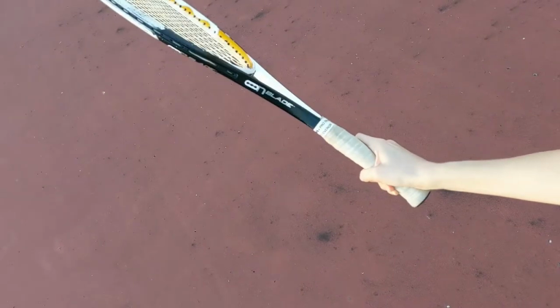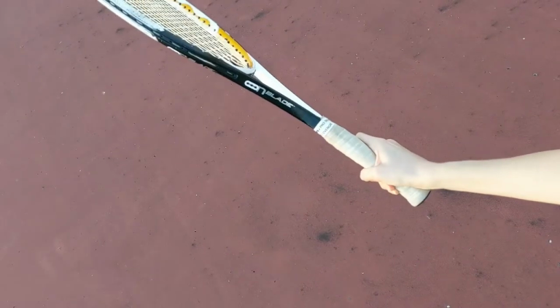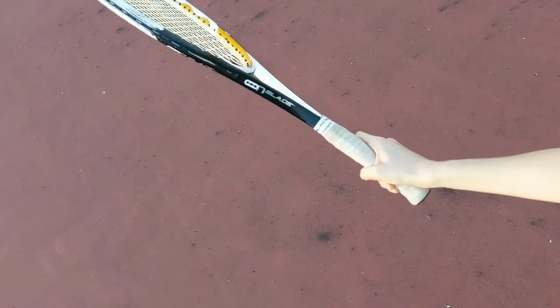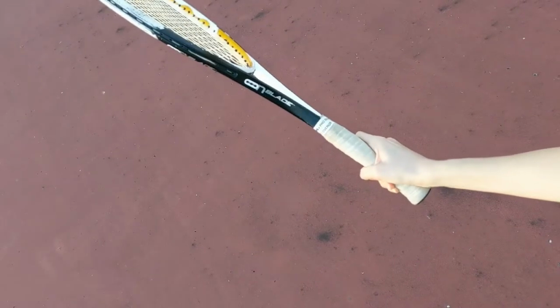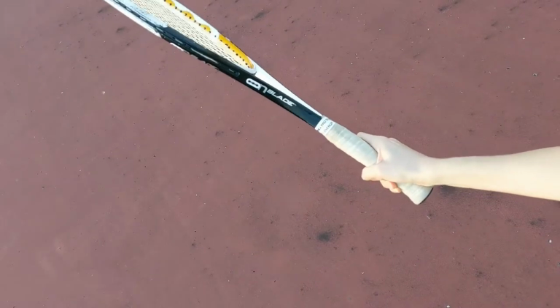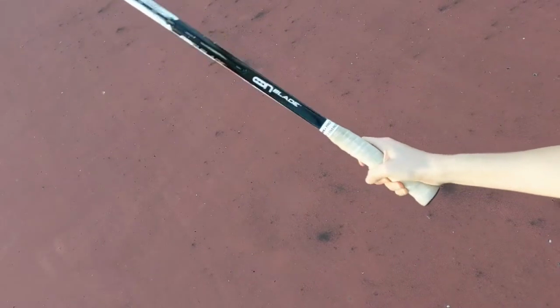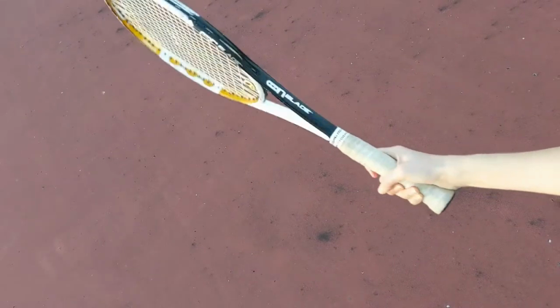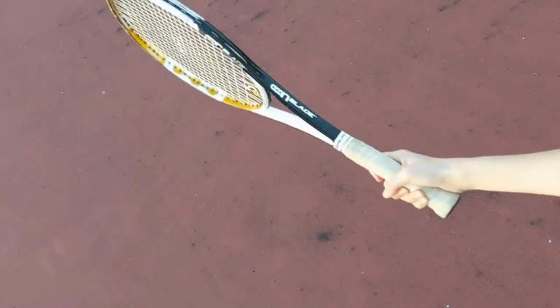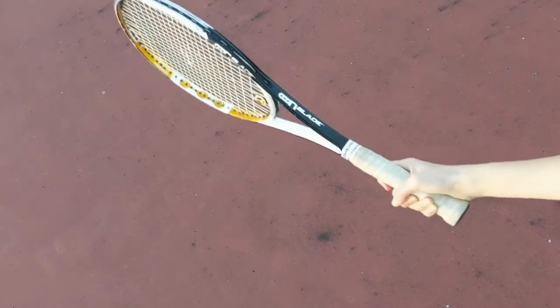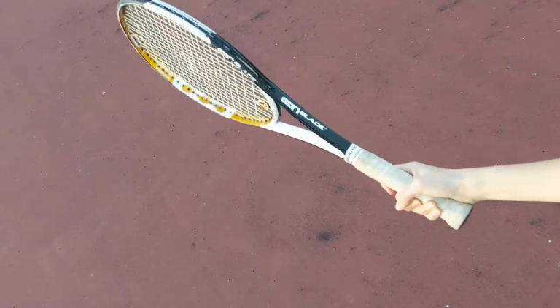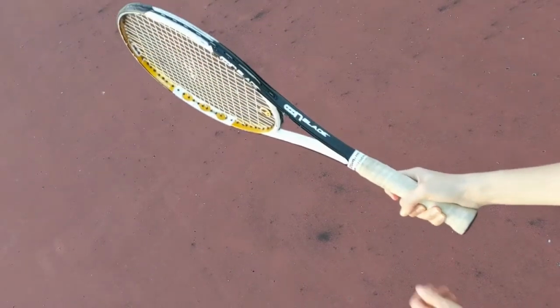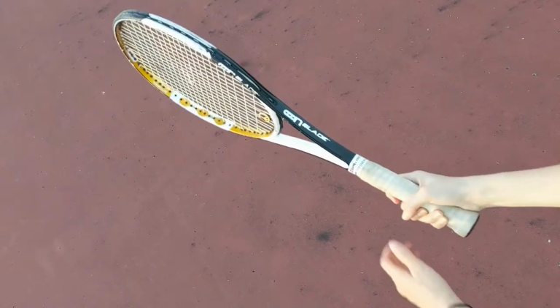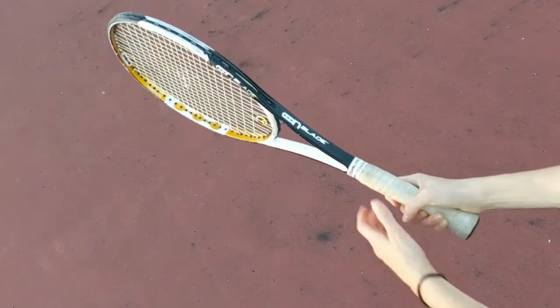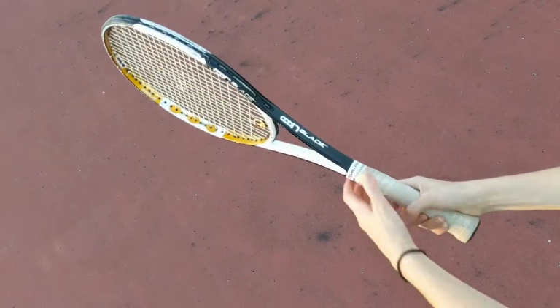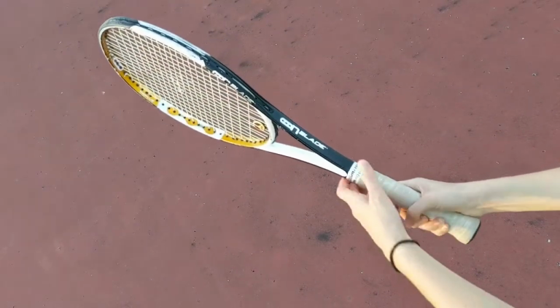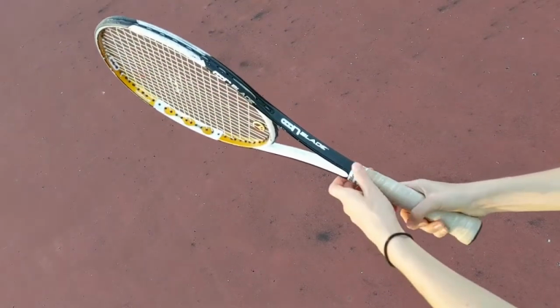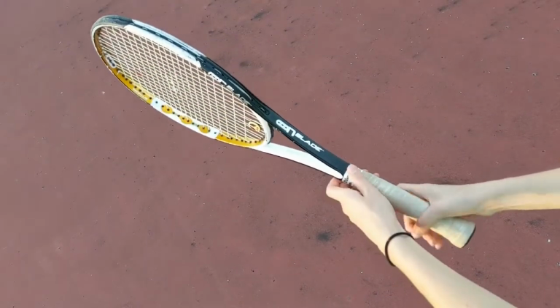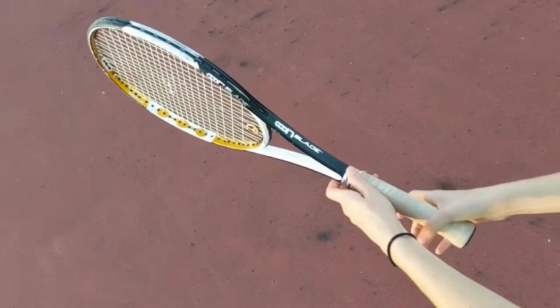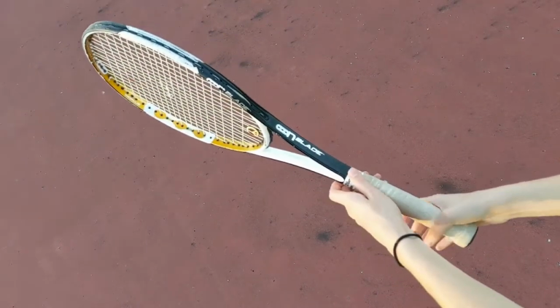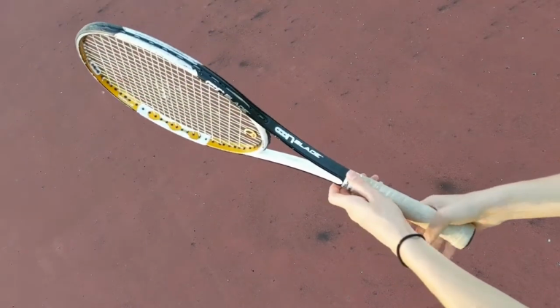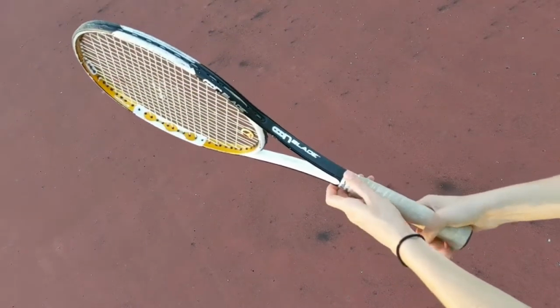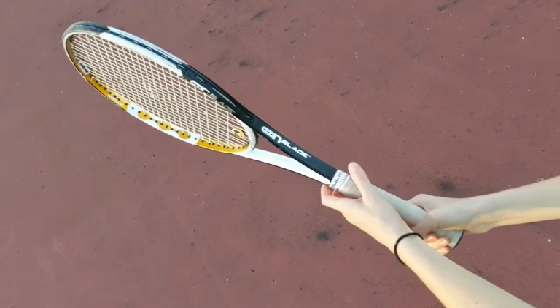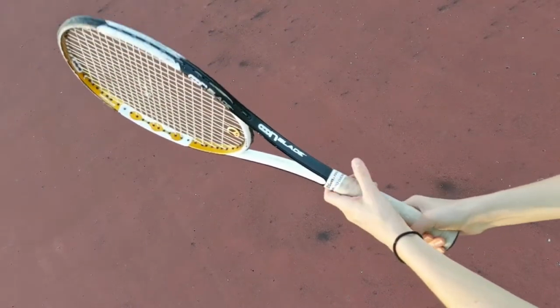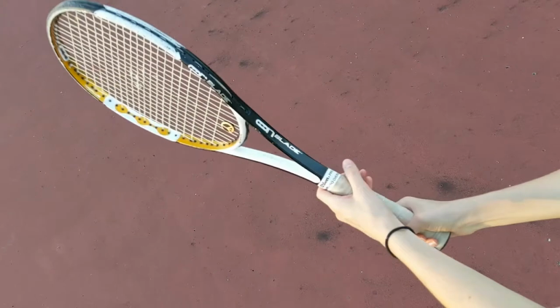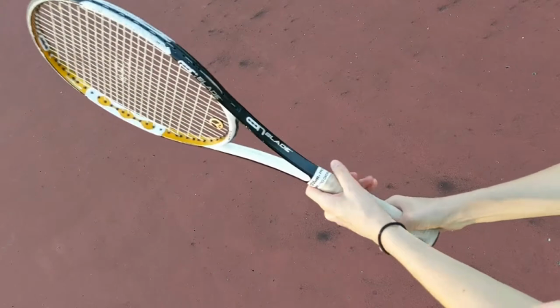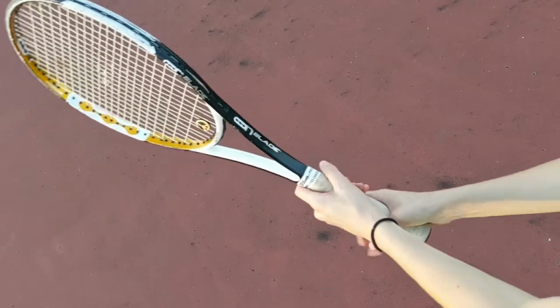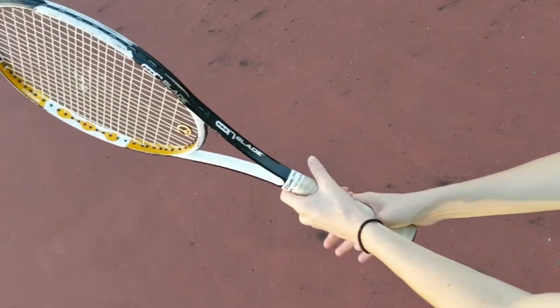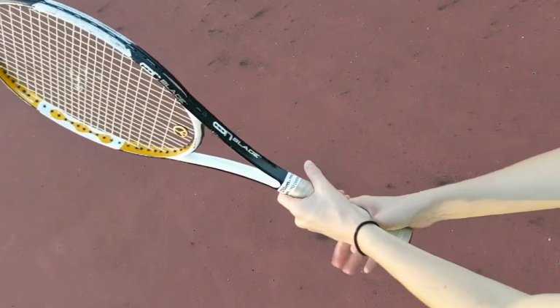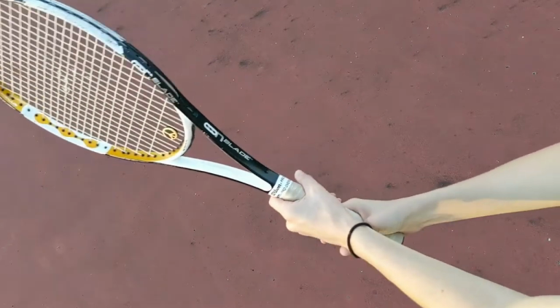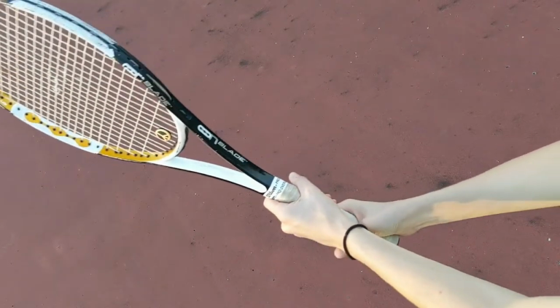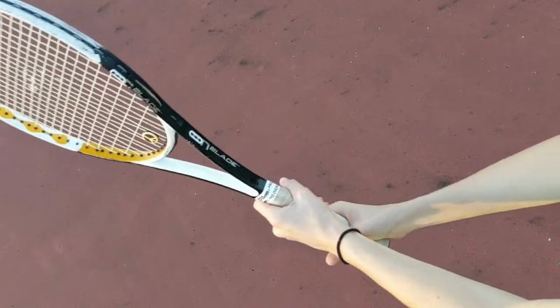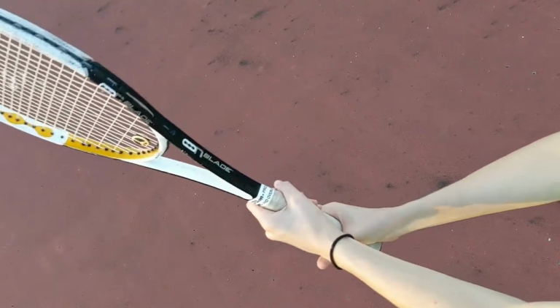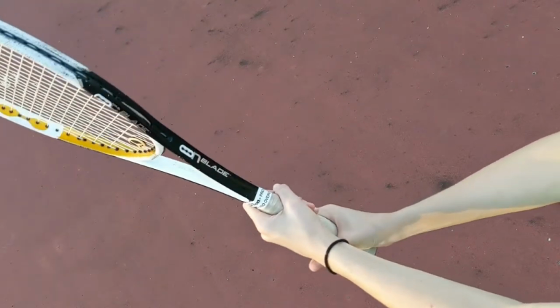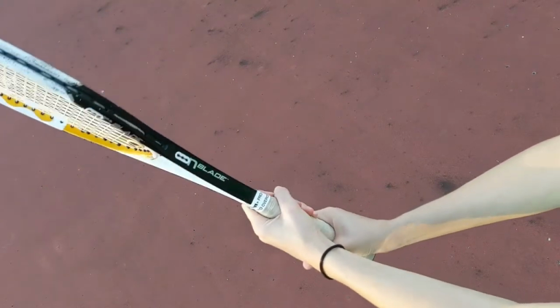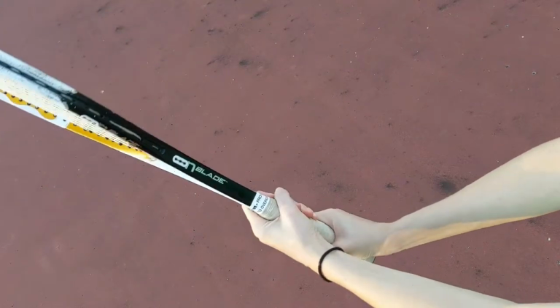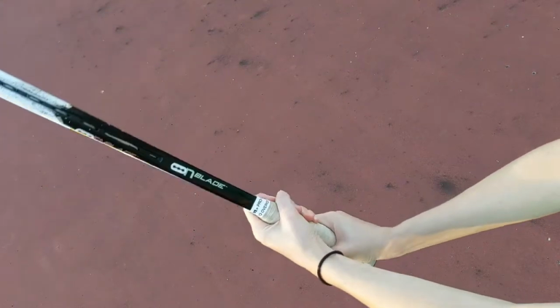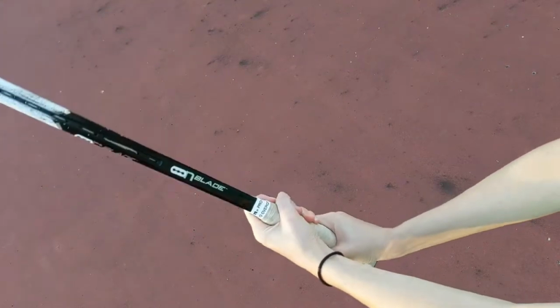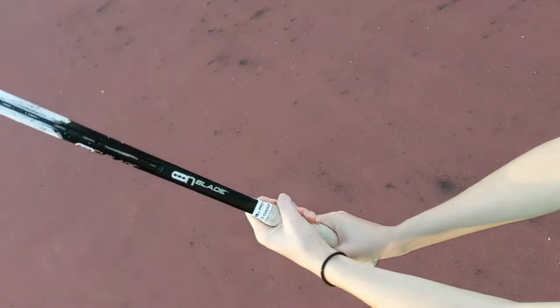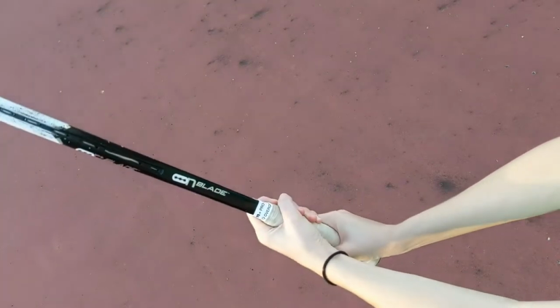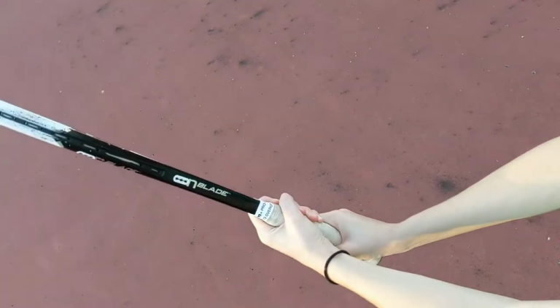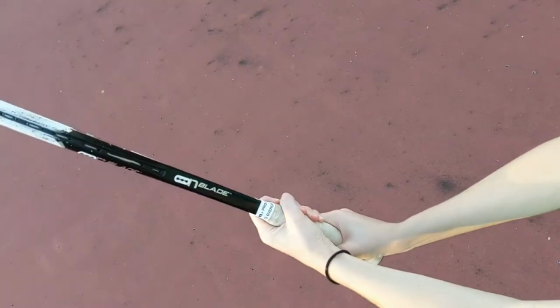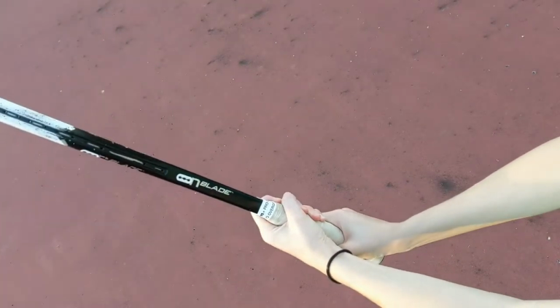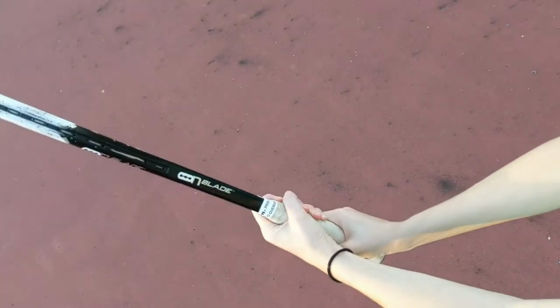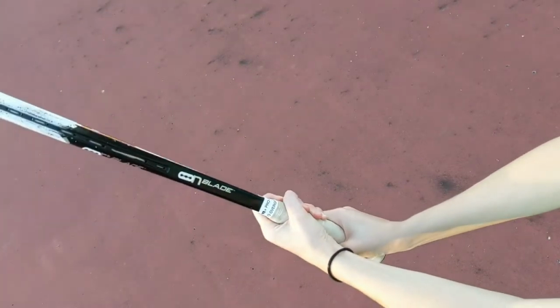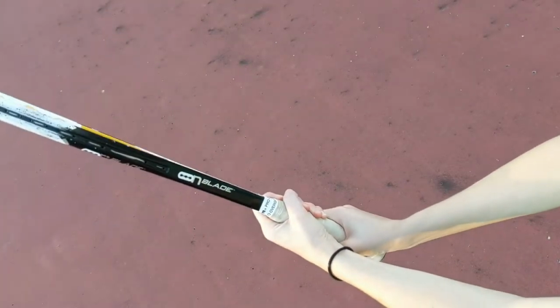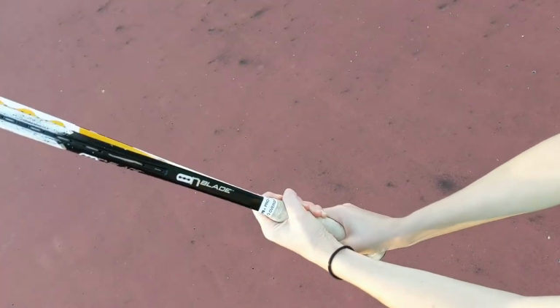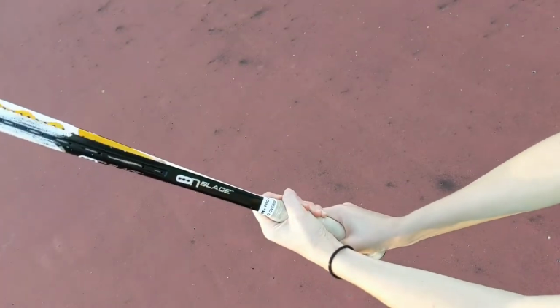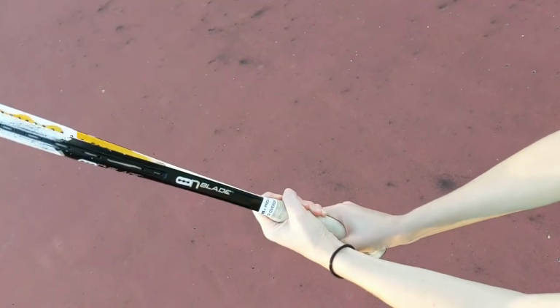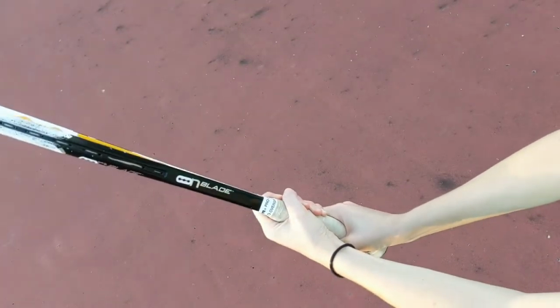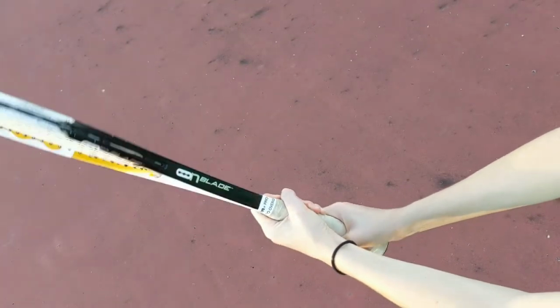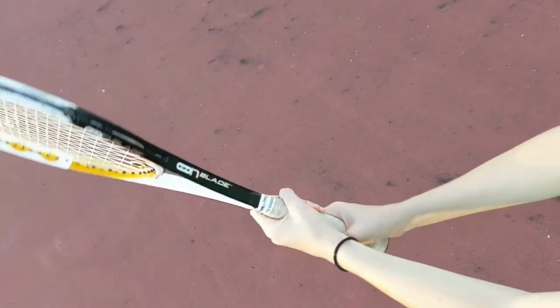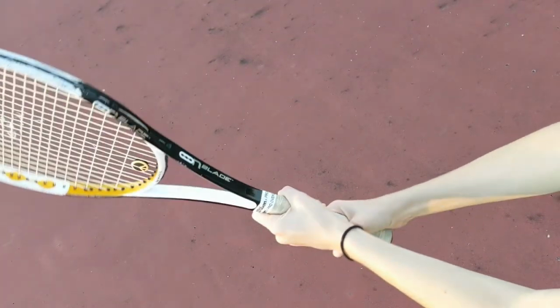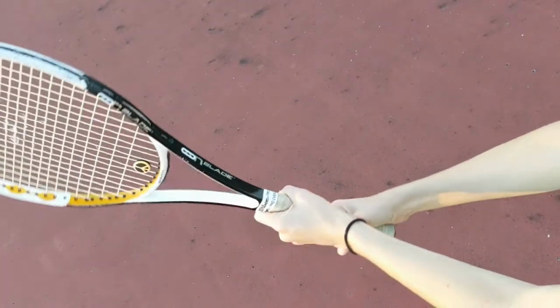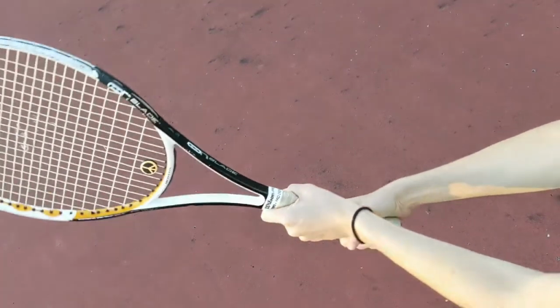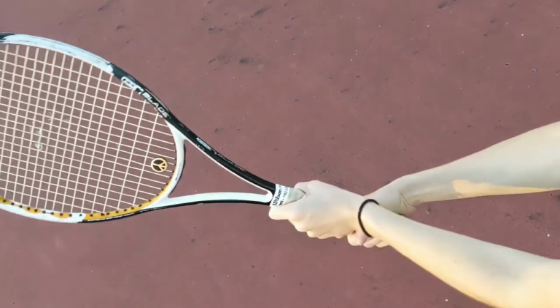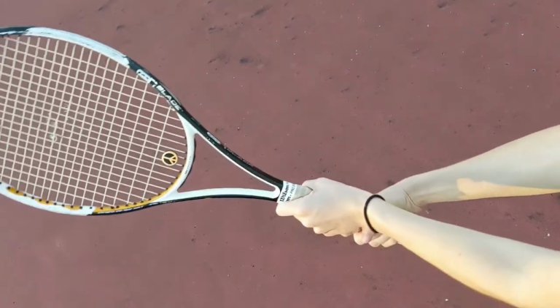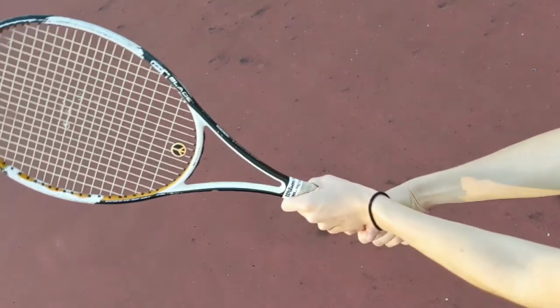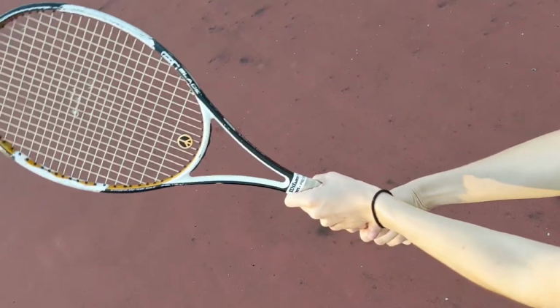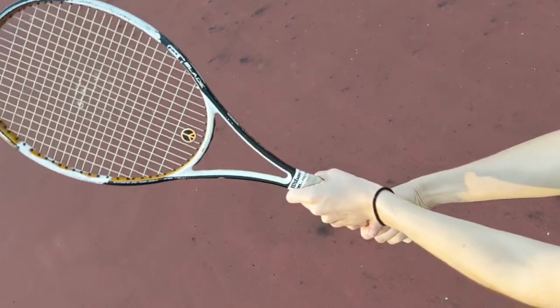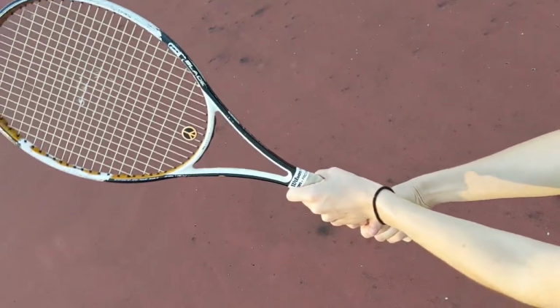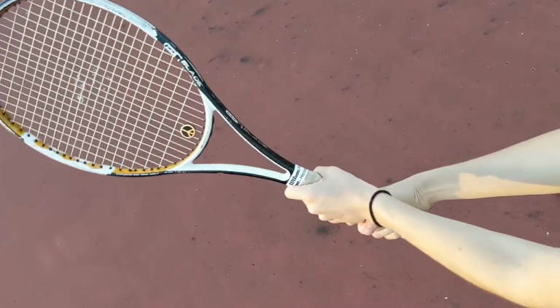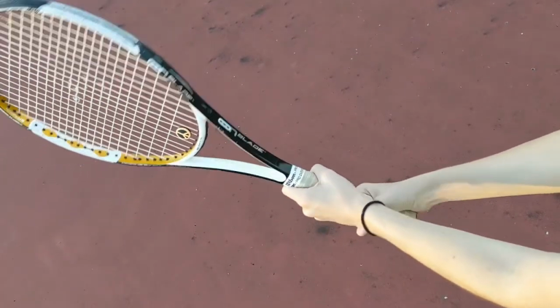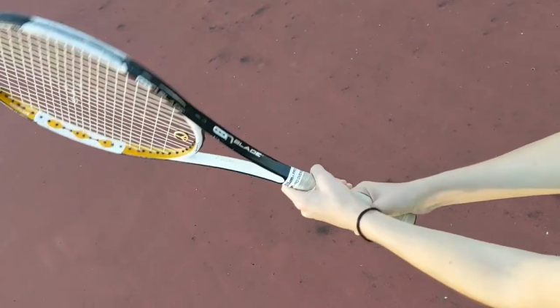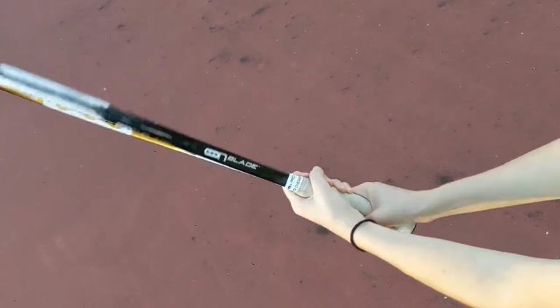For a backhand, you would keep the same grip on it but move it down about an inch to make room for your other hand that you lay on top of it like this.